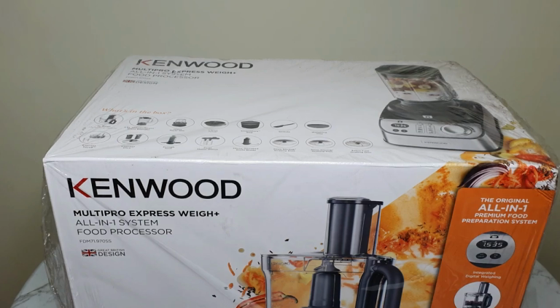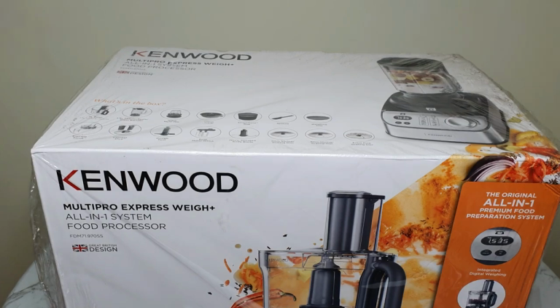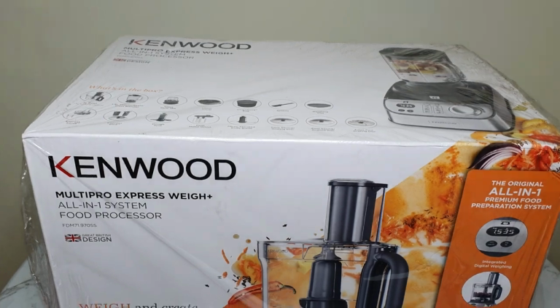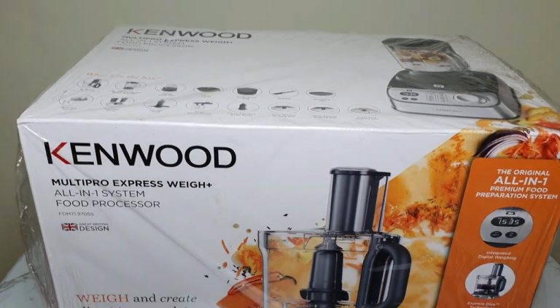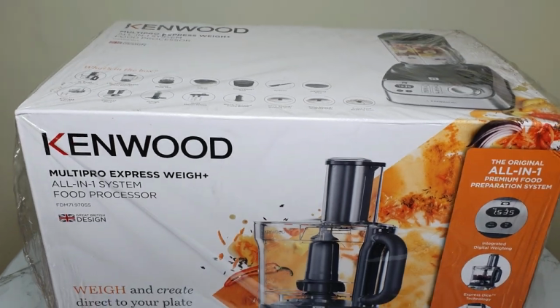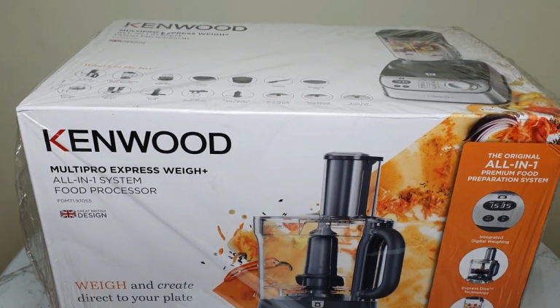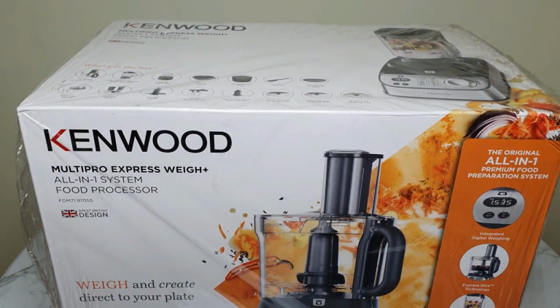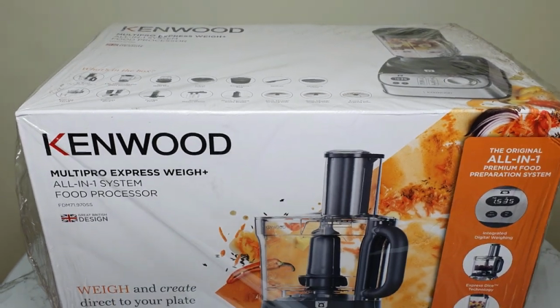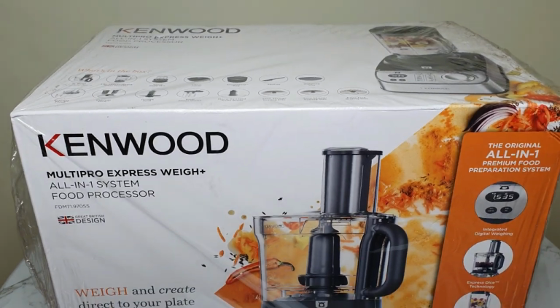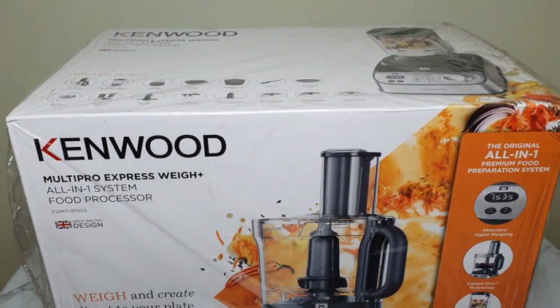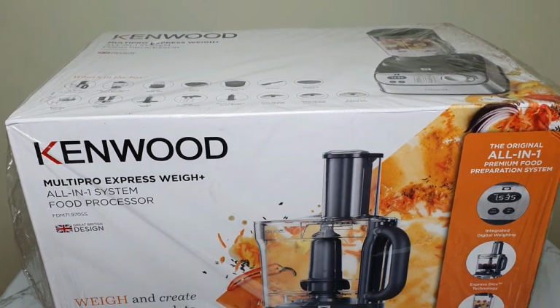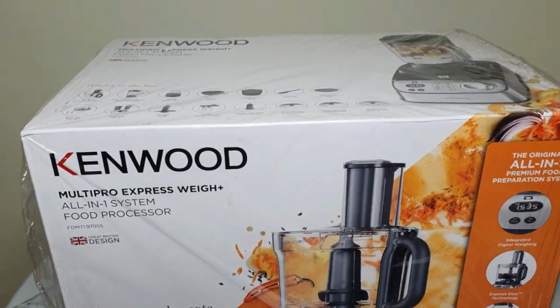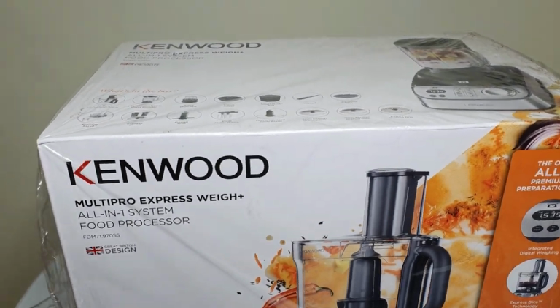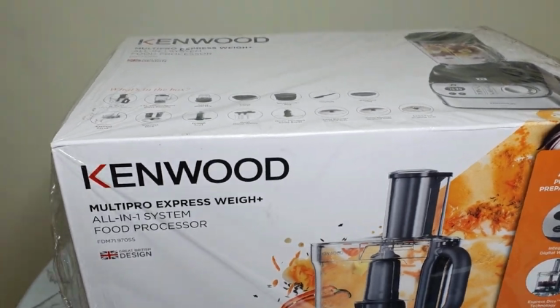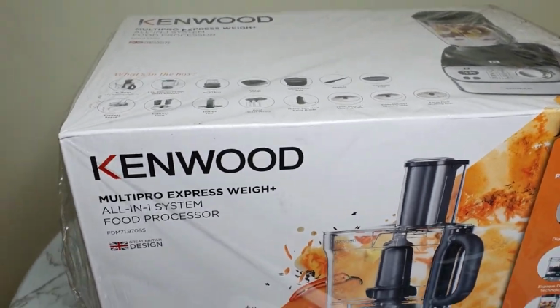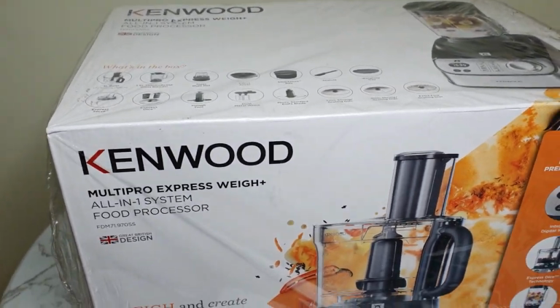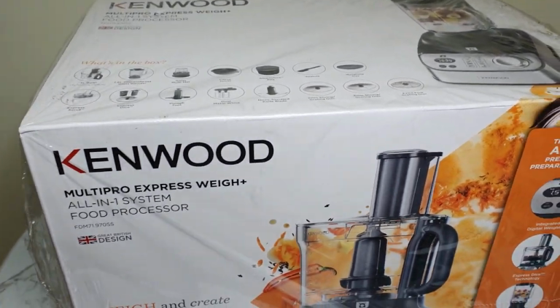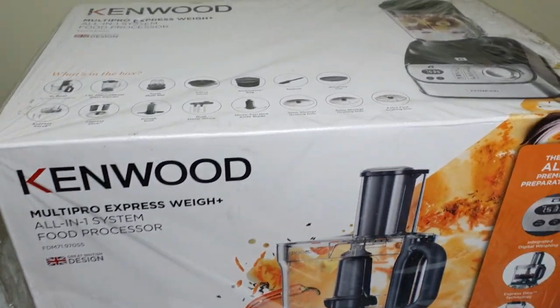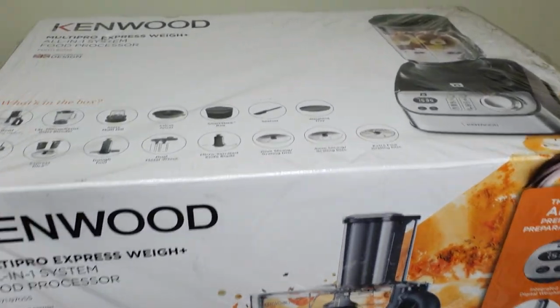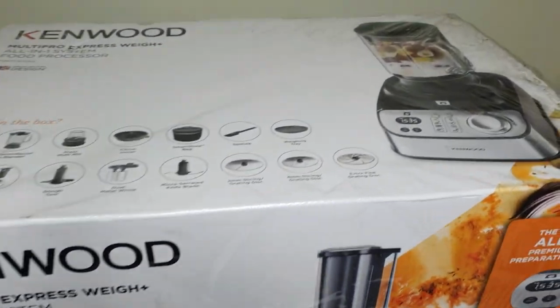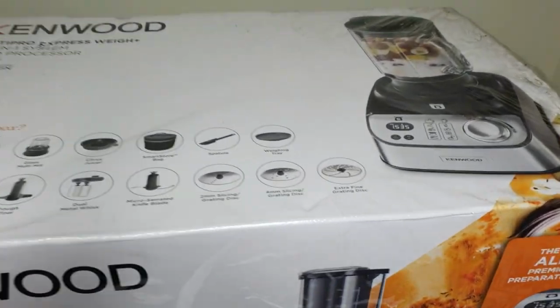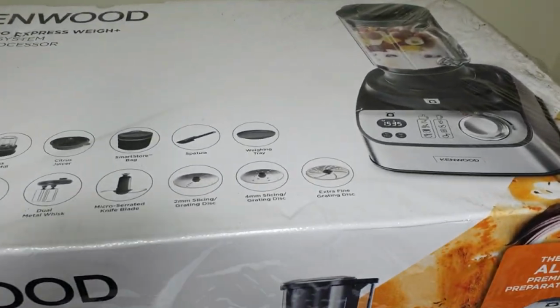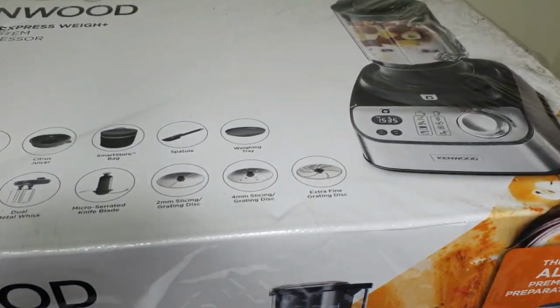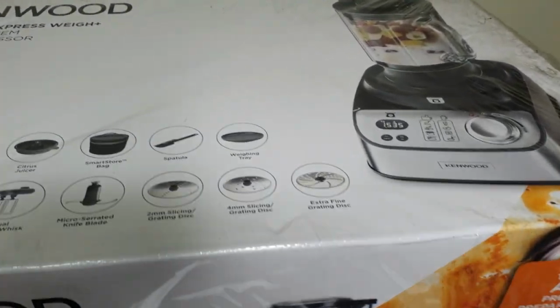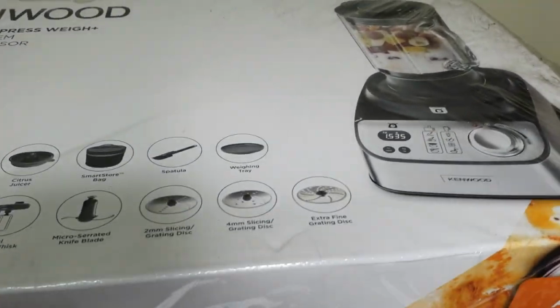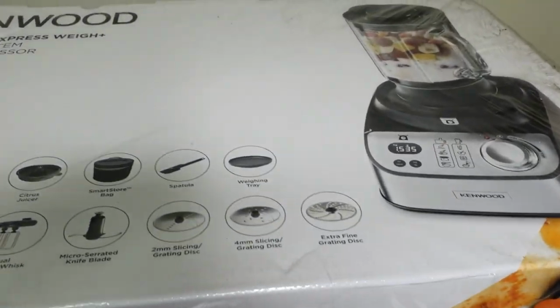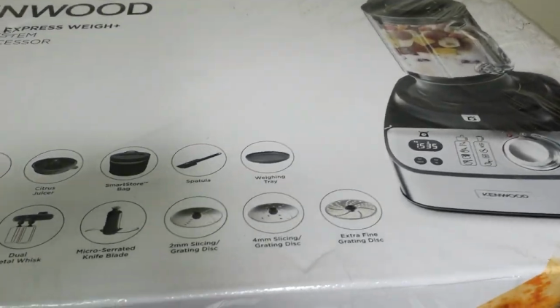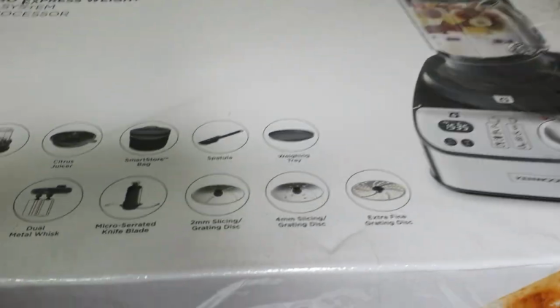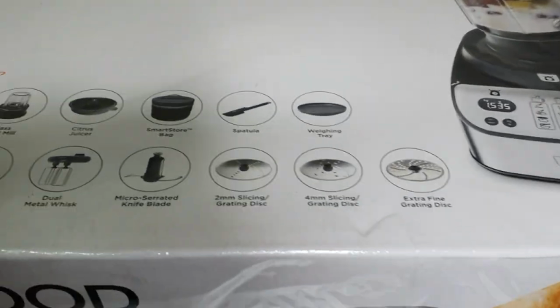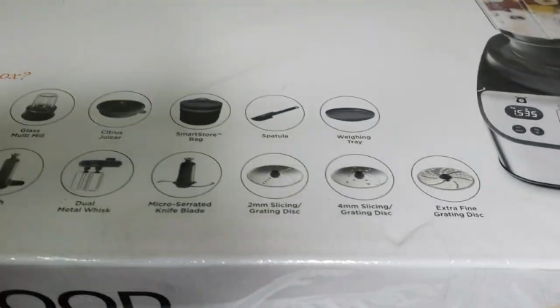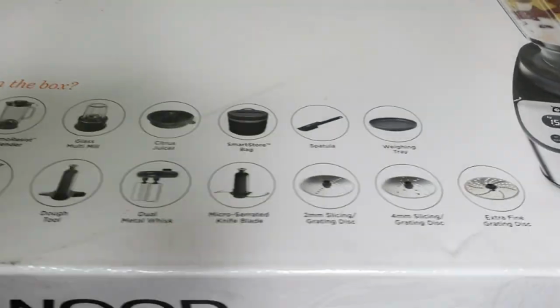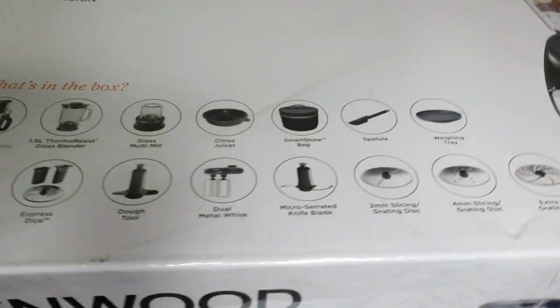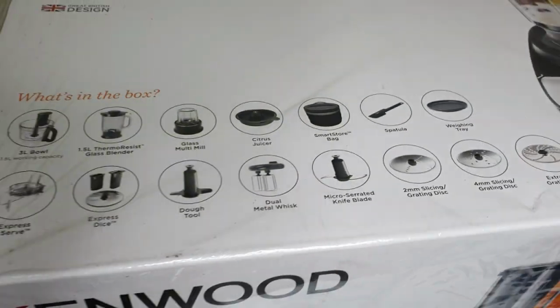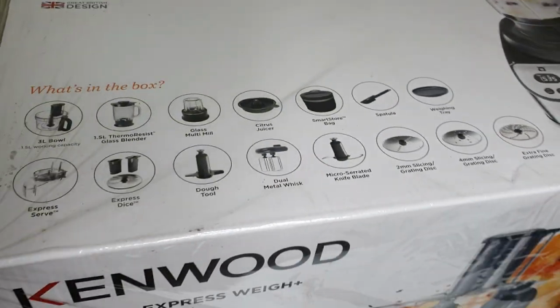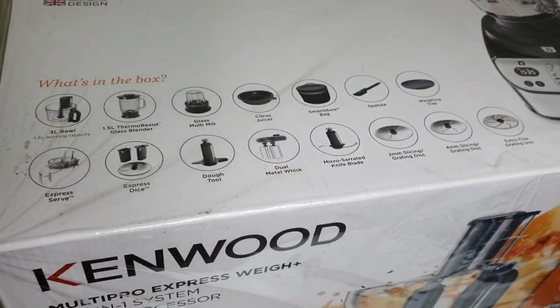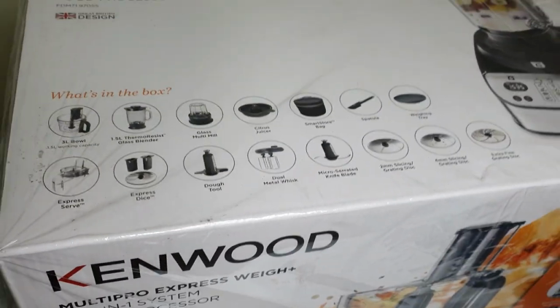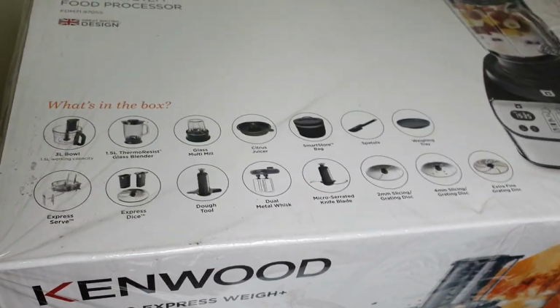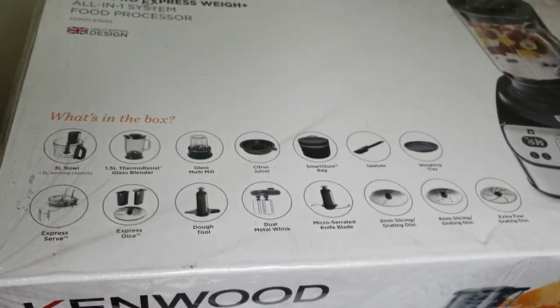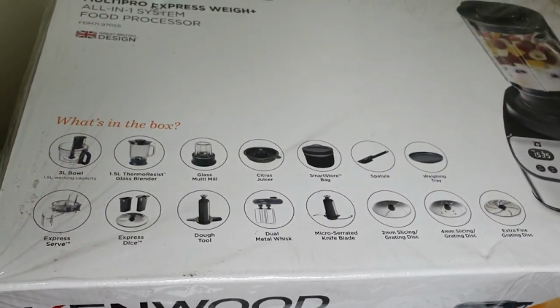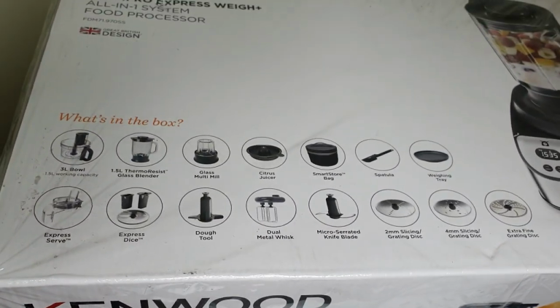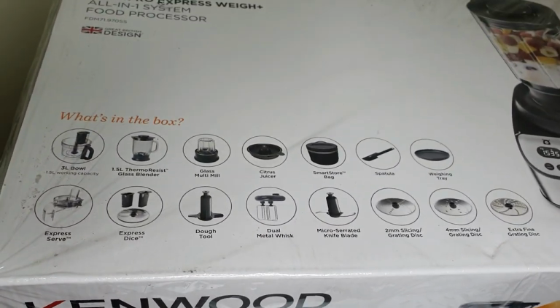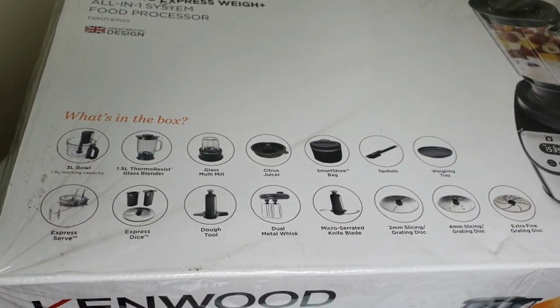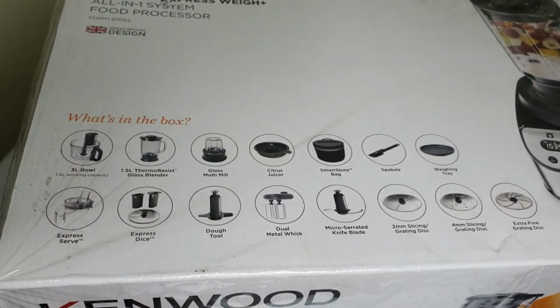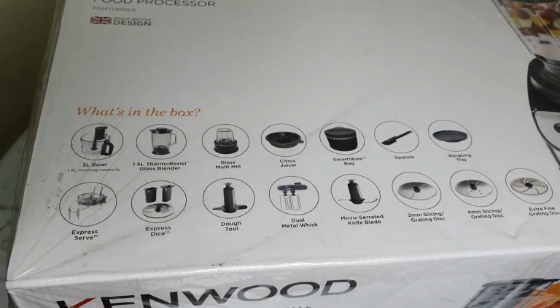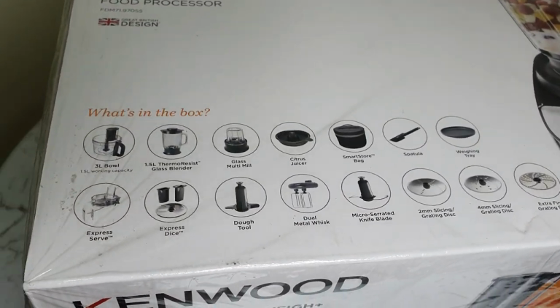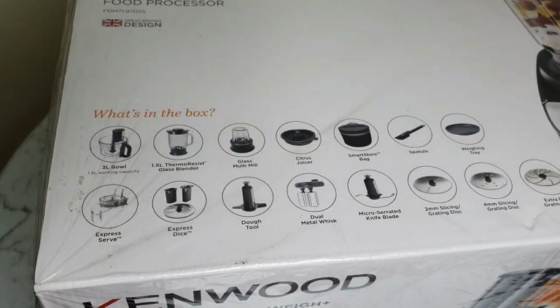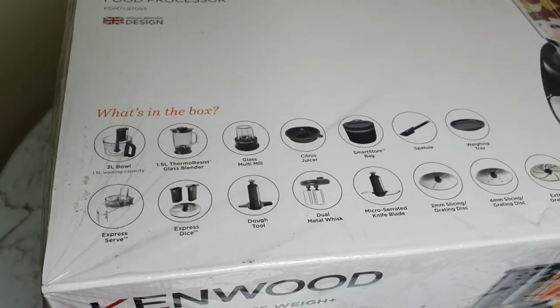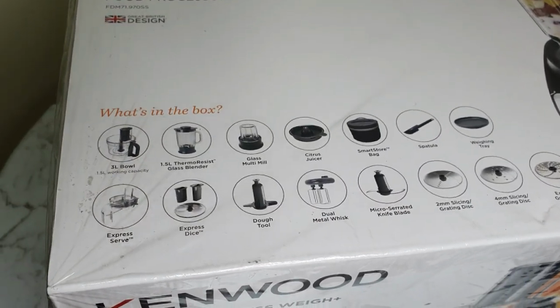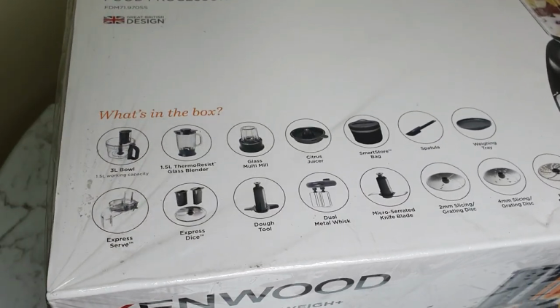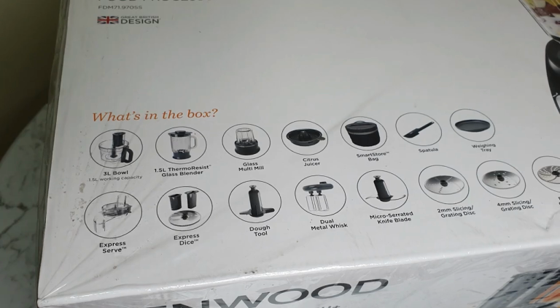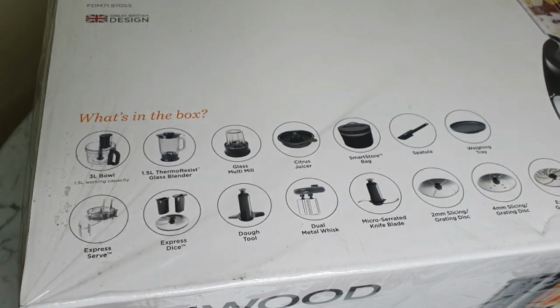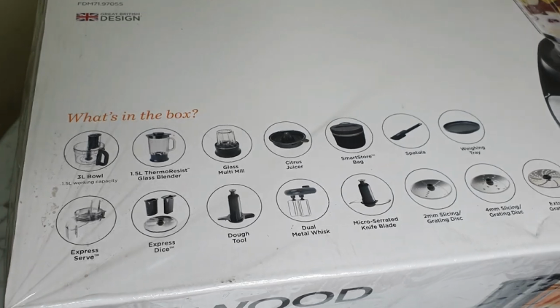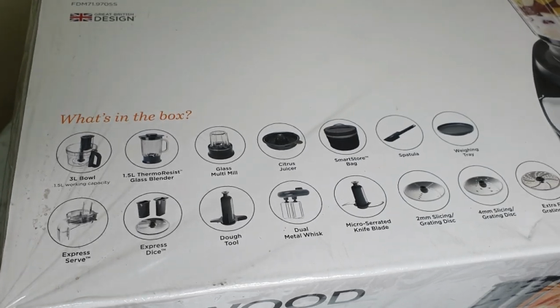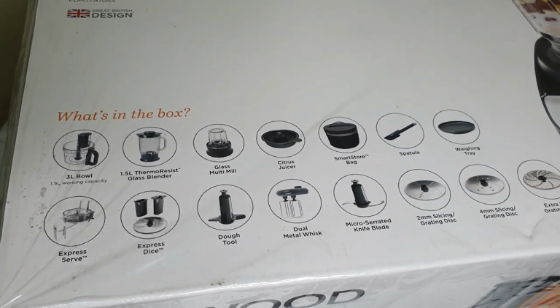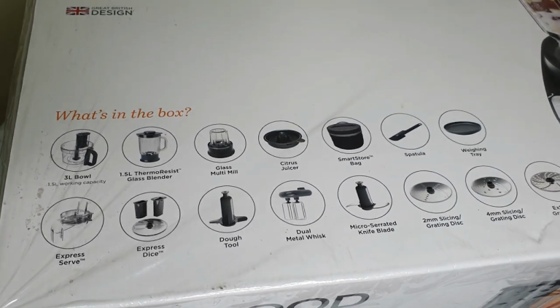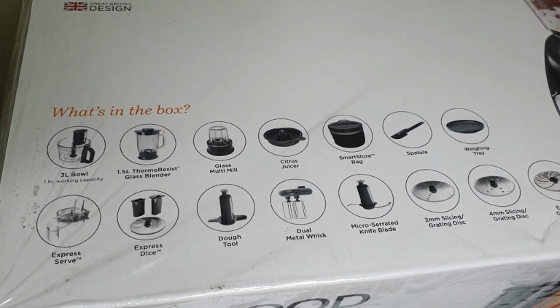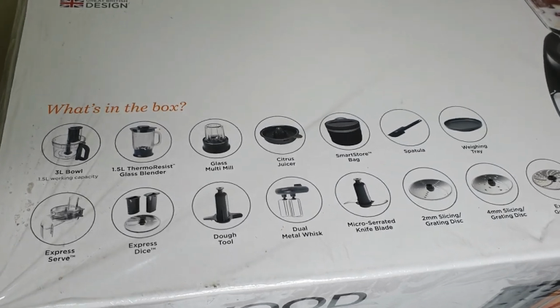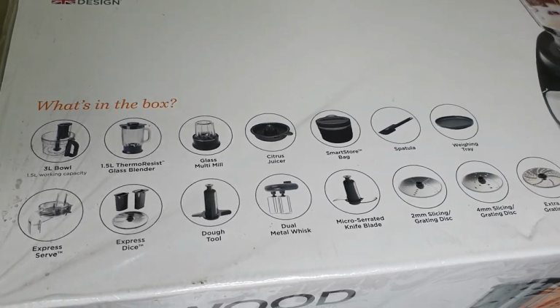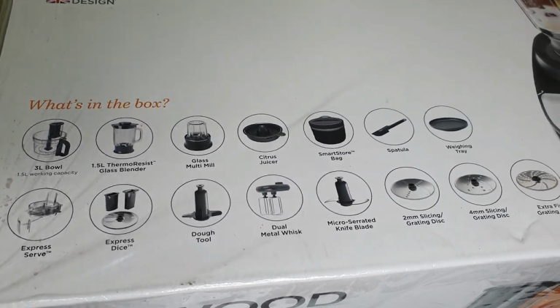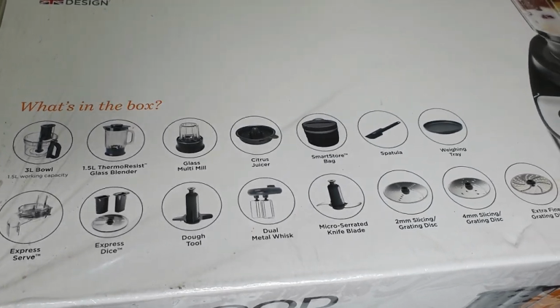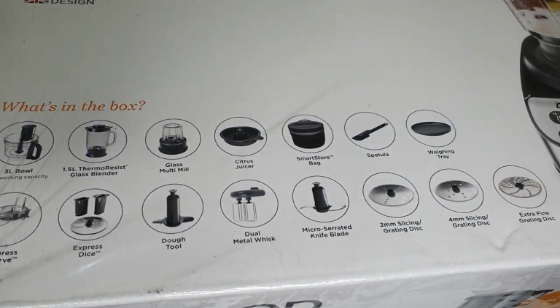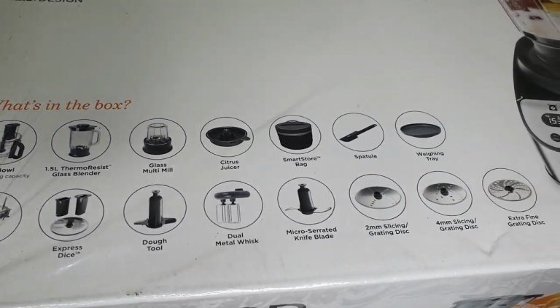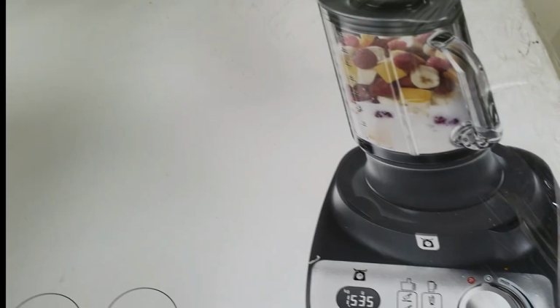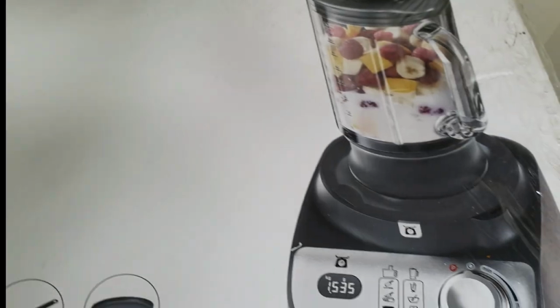Food processors and blenders make life very easy. Hello, I'm Bernice. You're welcome back to my kitchen.